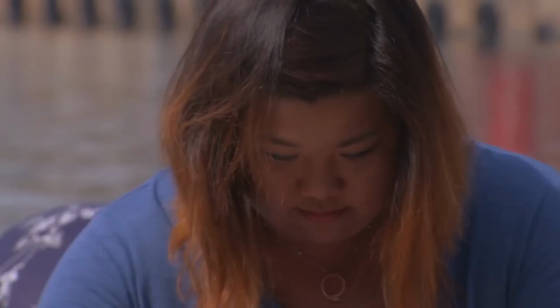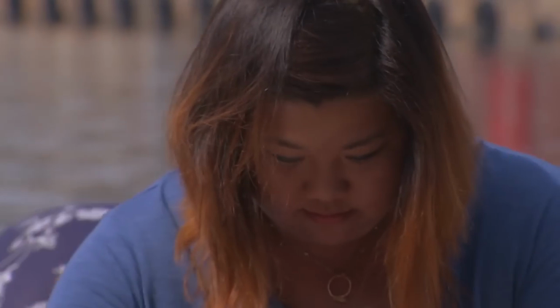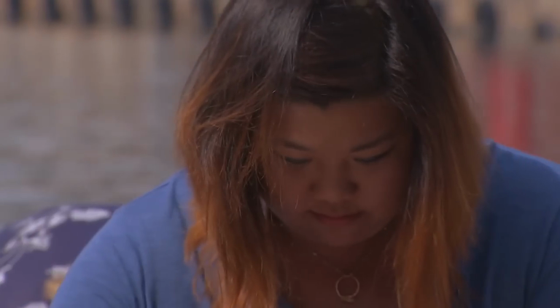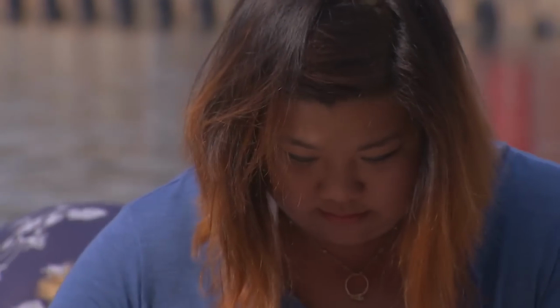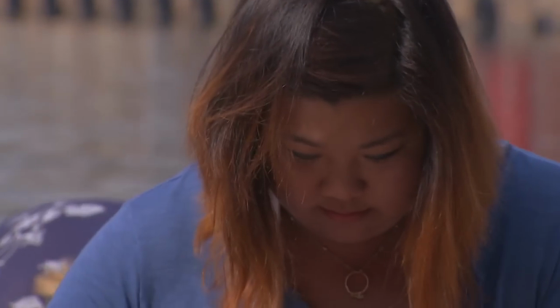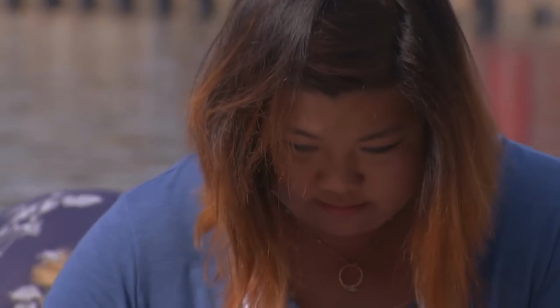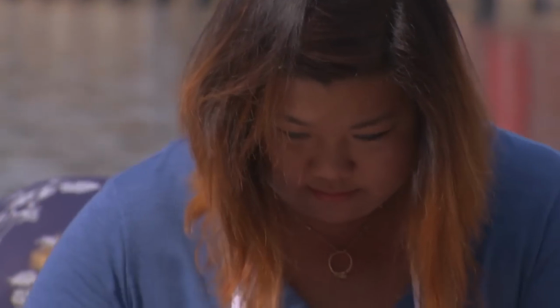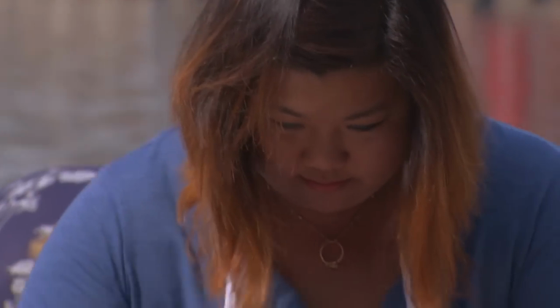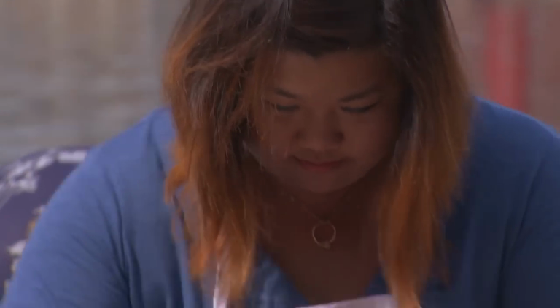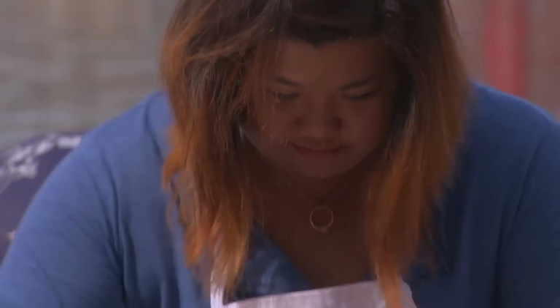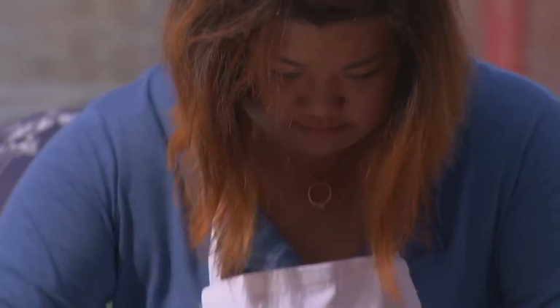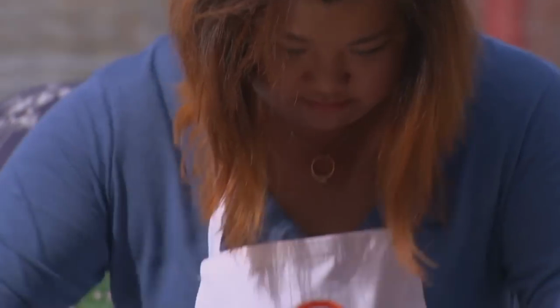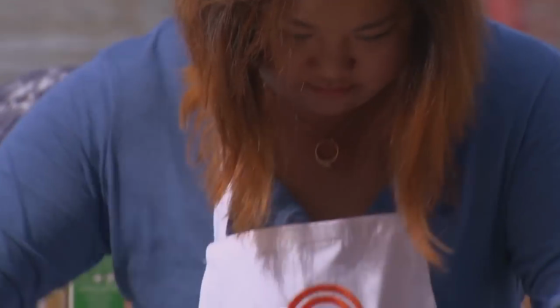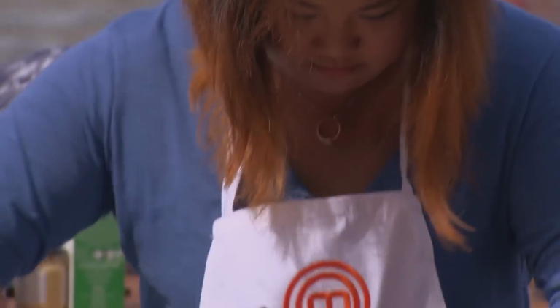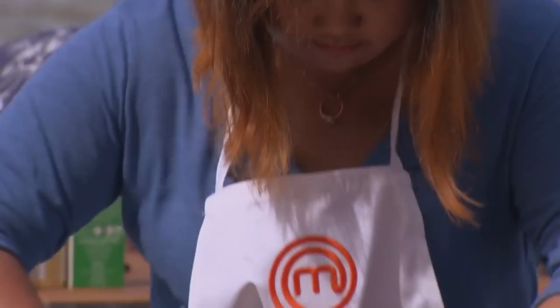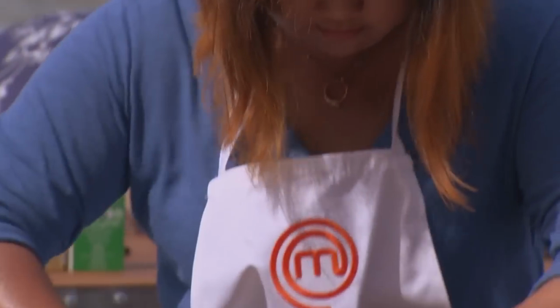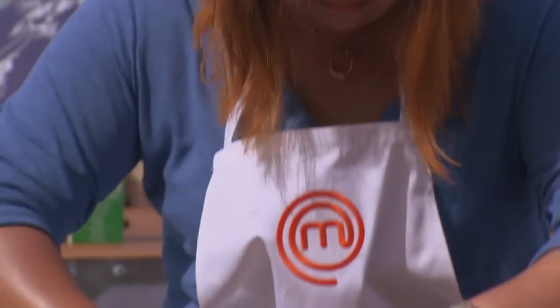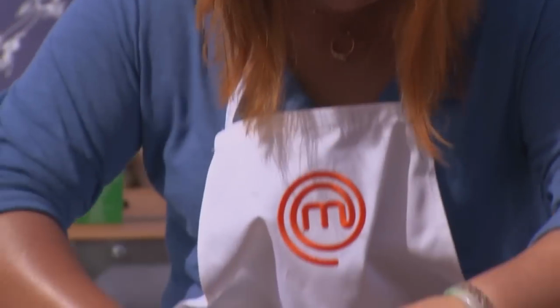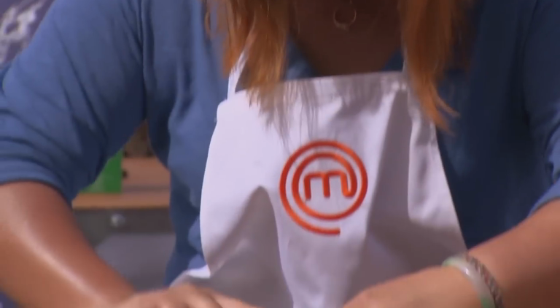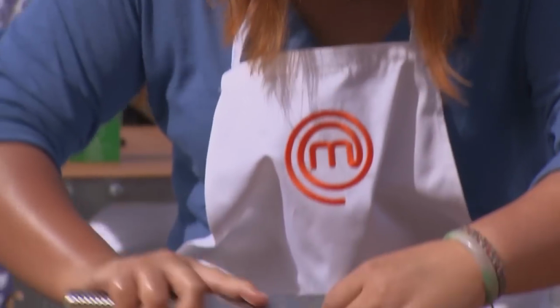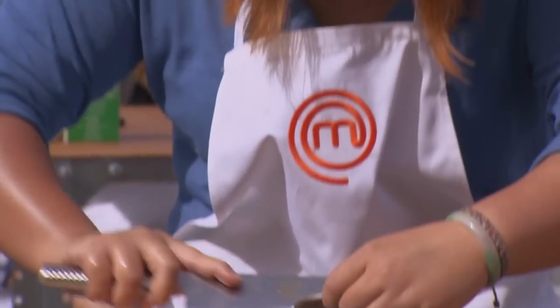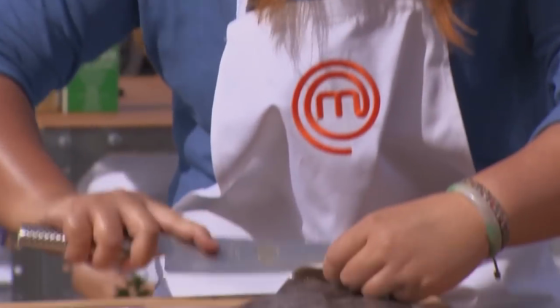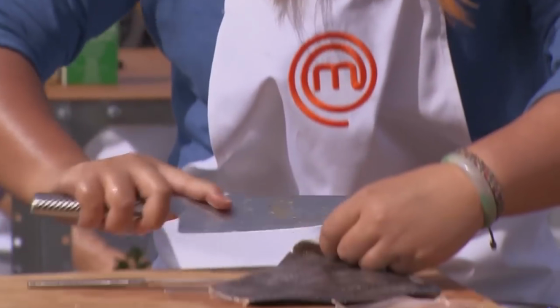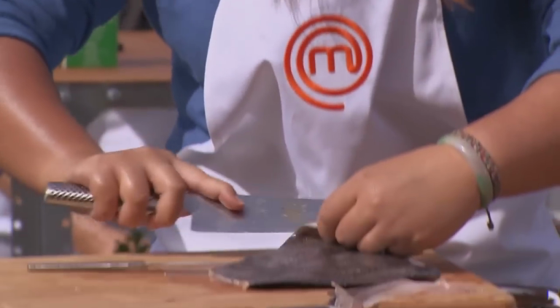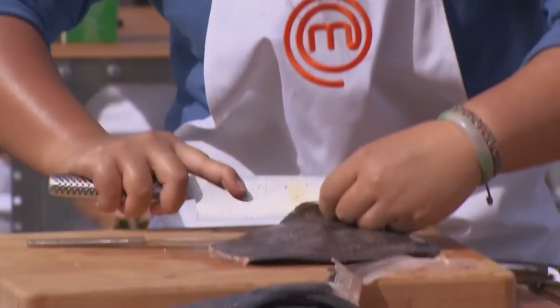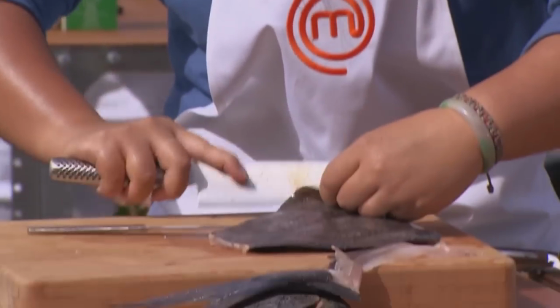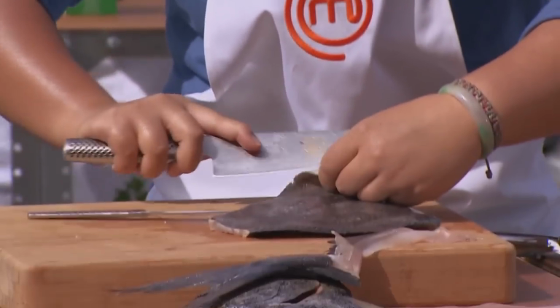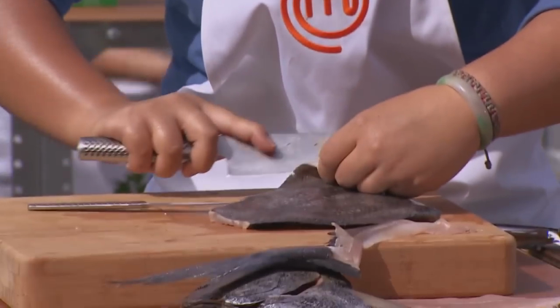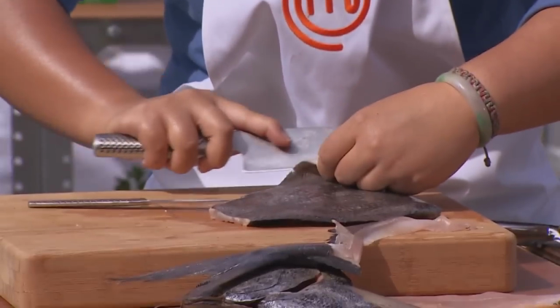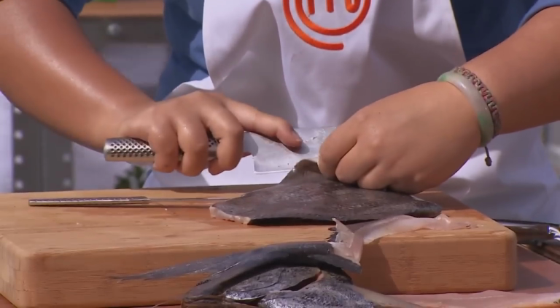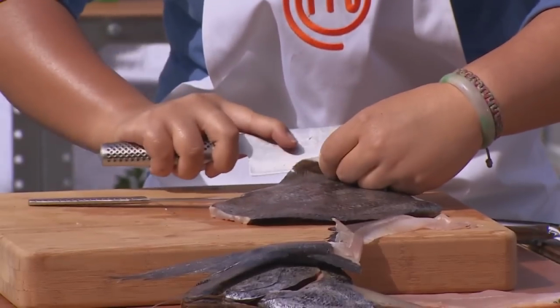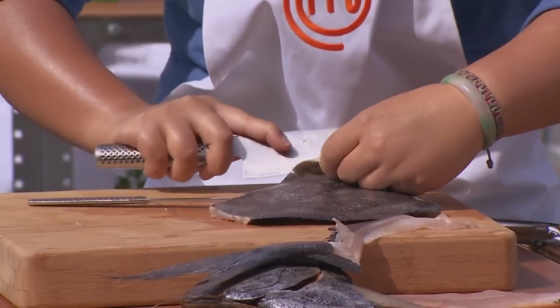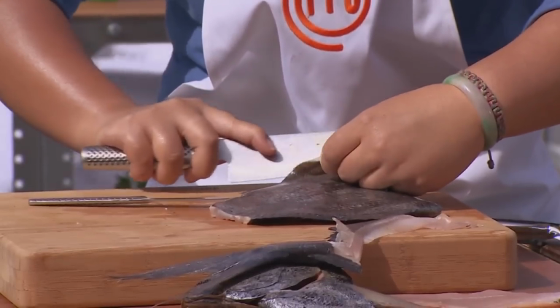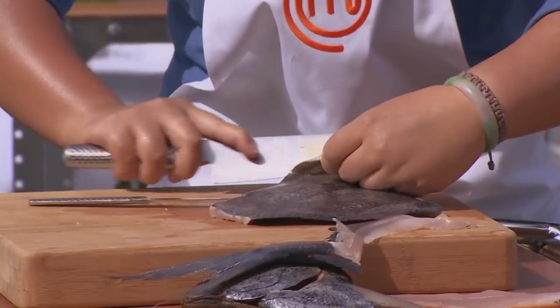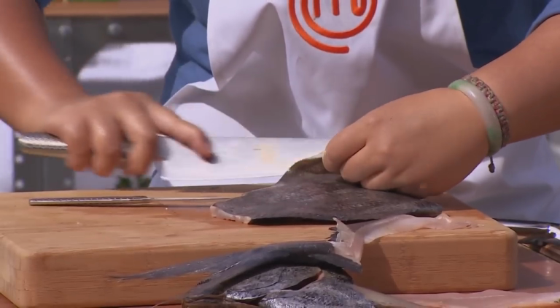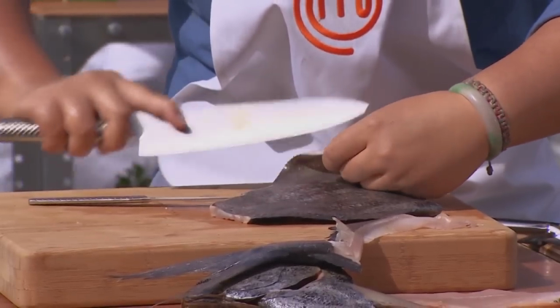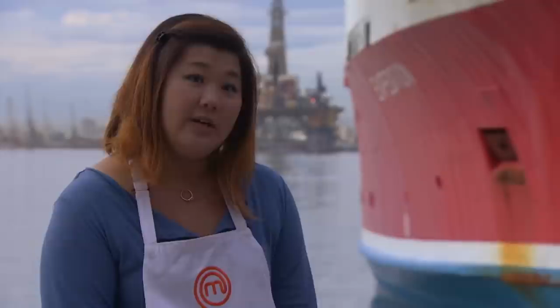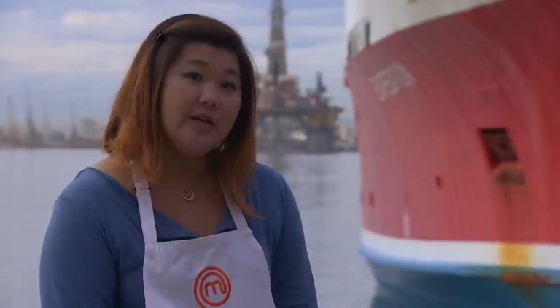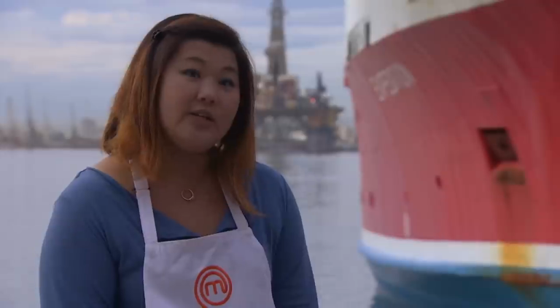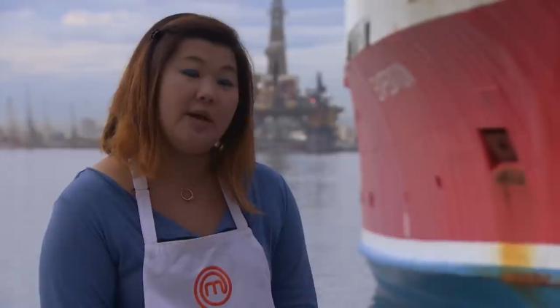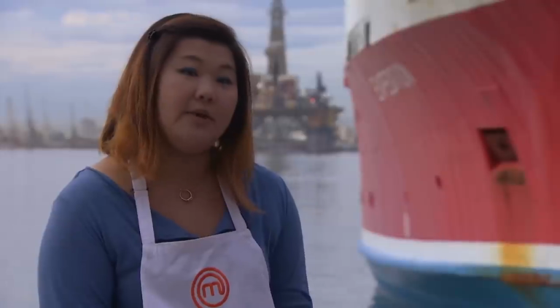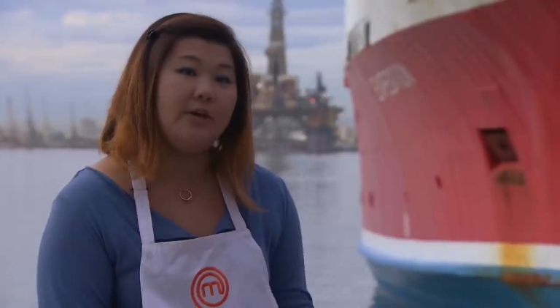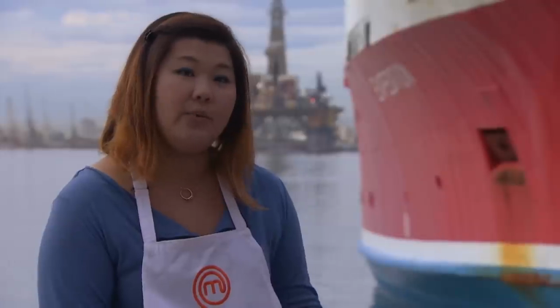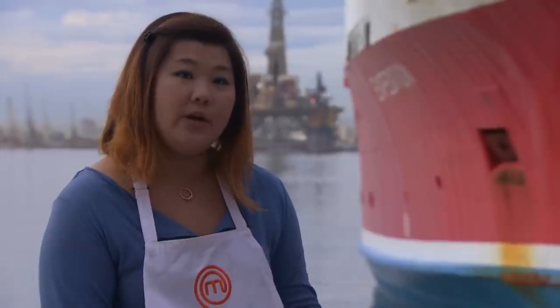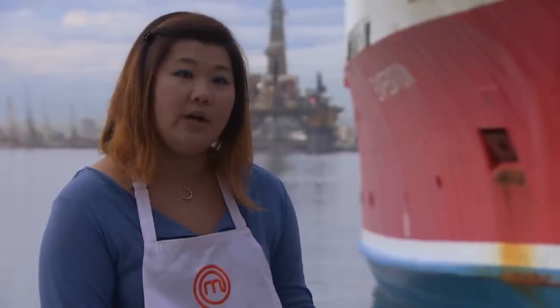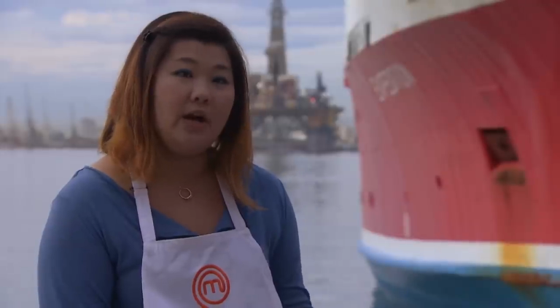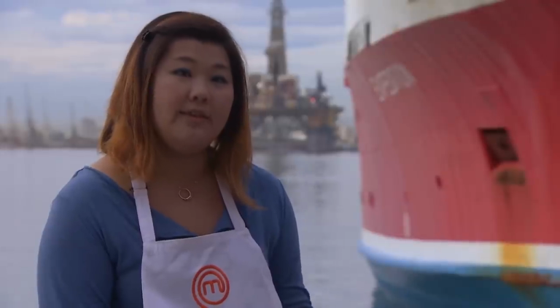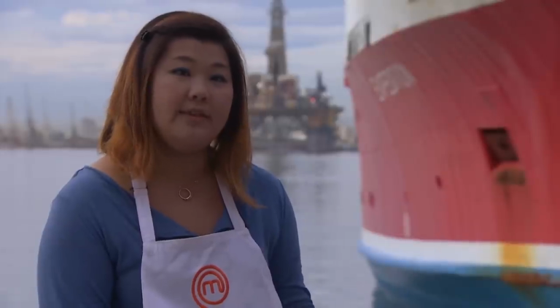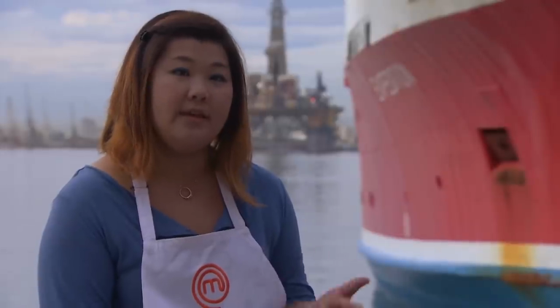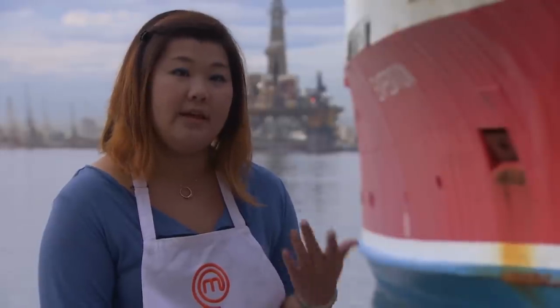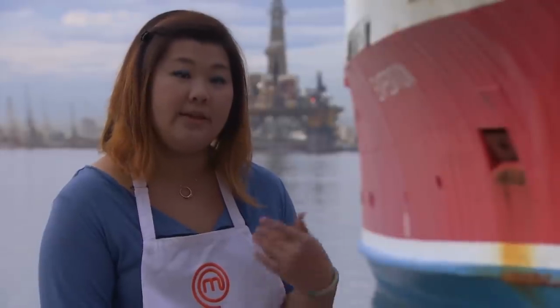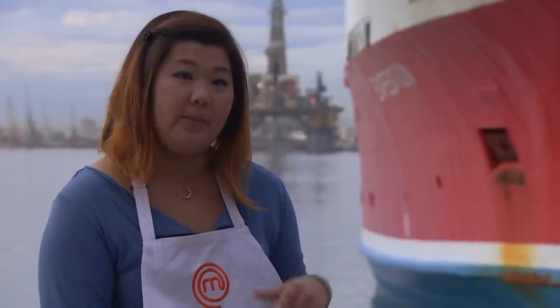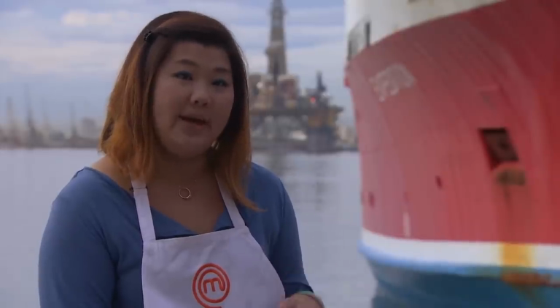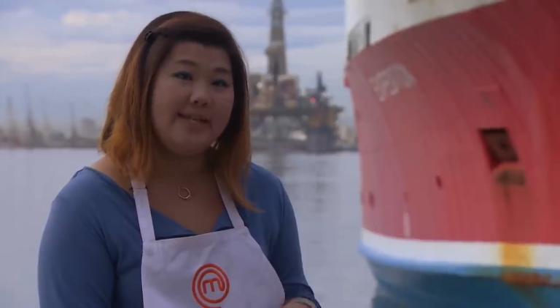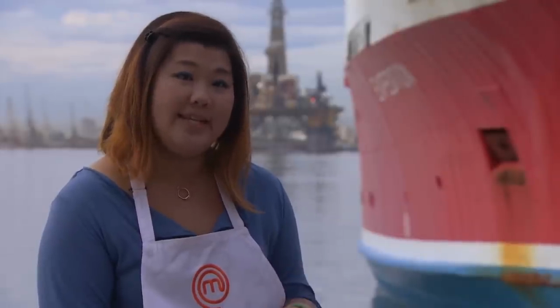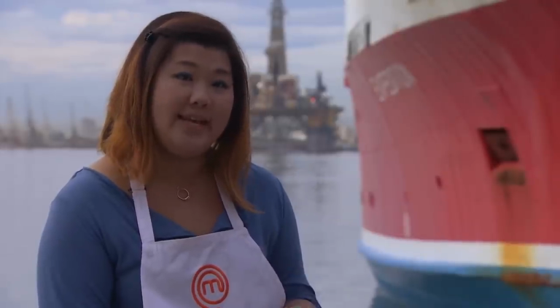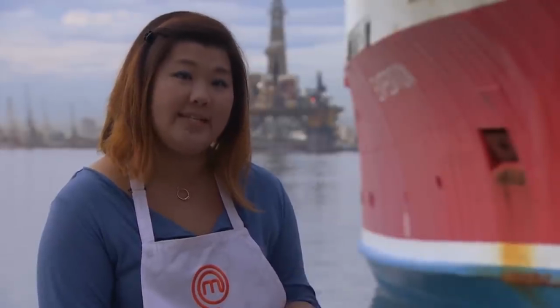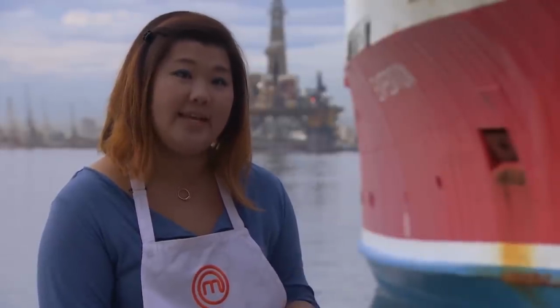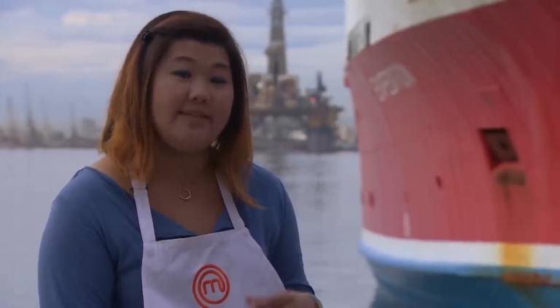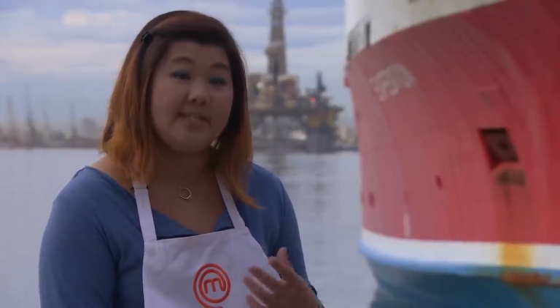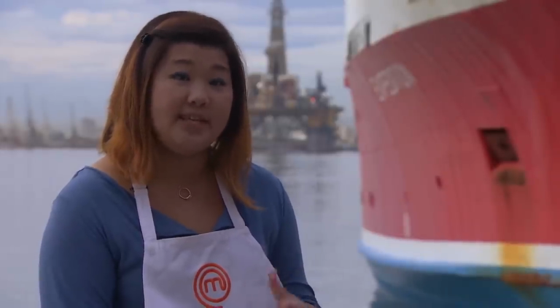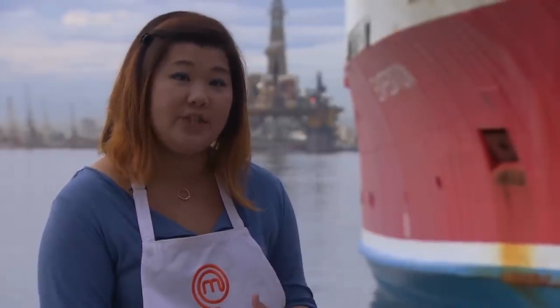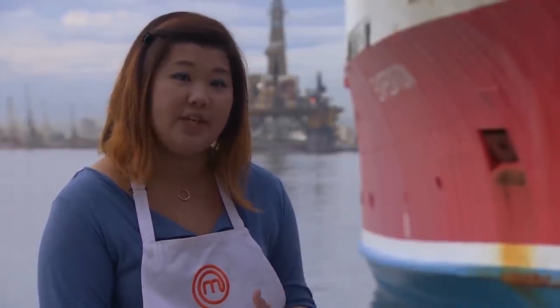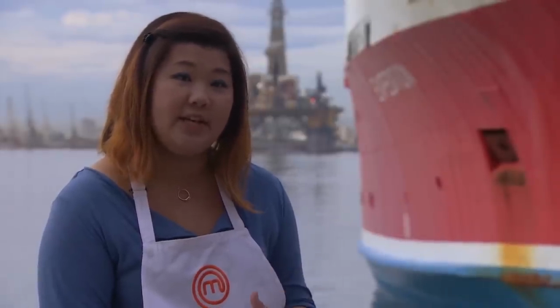With angelfish, I've tasted it before but I've never worked with it. So I'm going to work on the way it tastes and the texture.